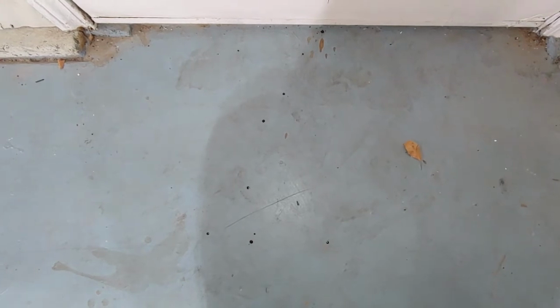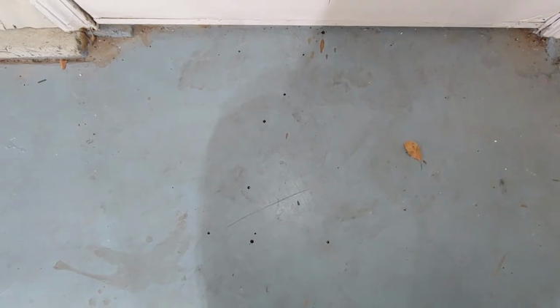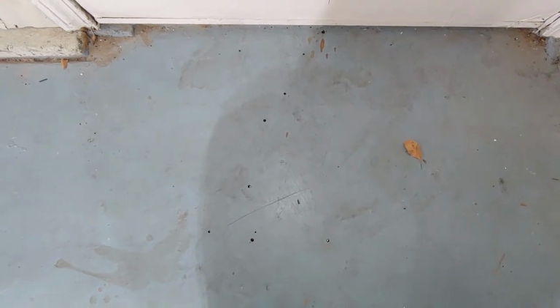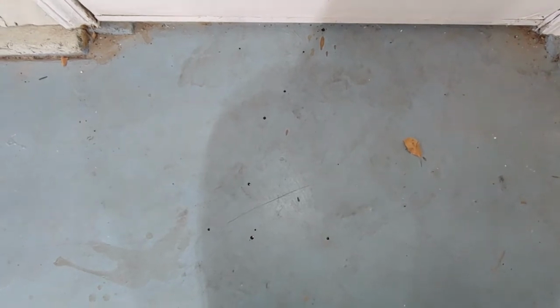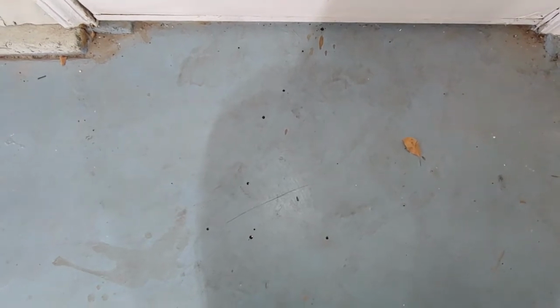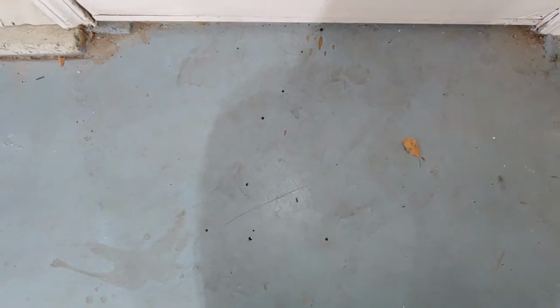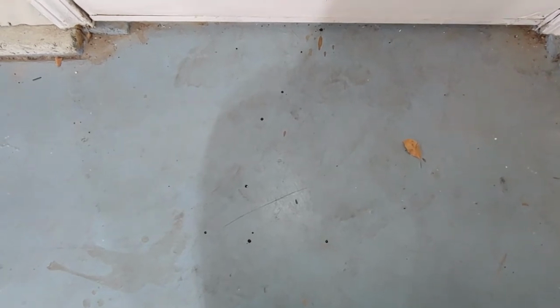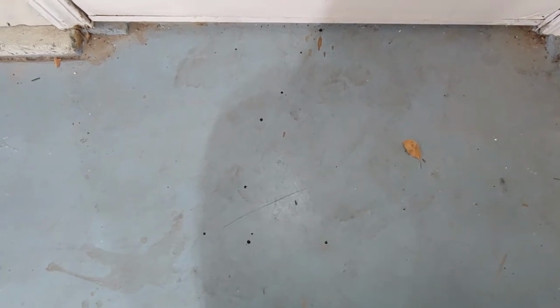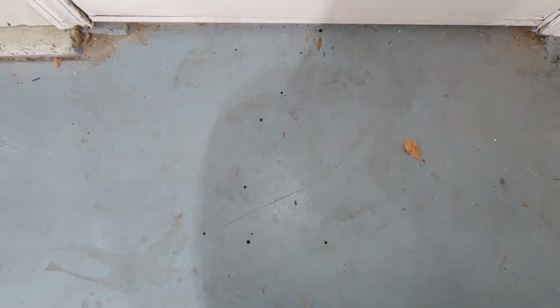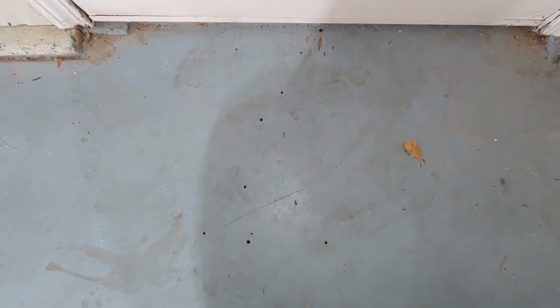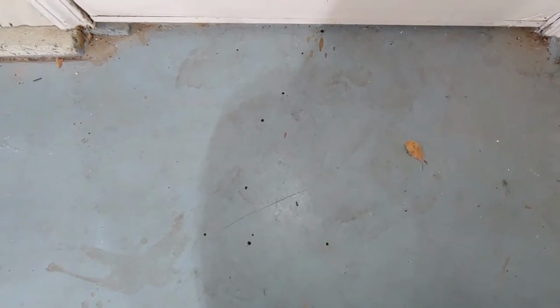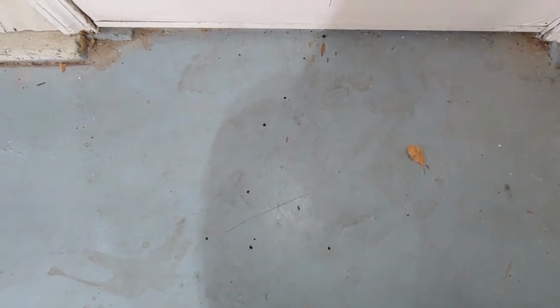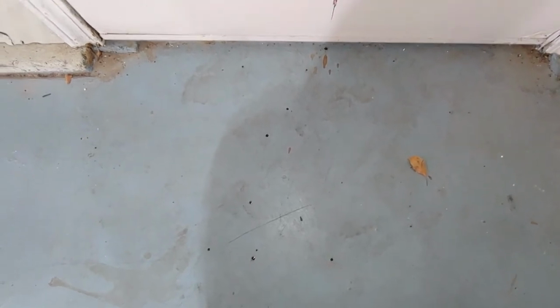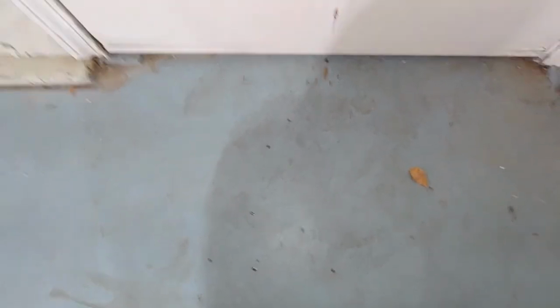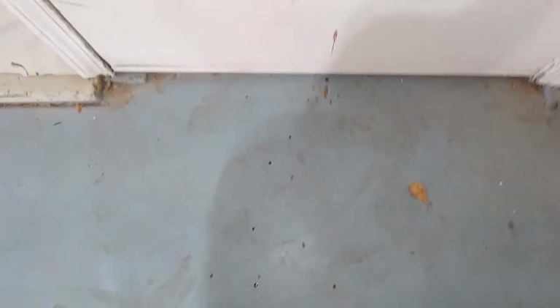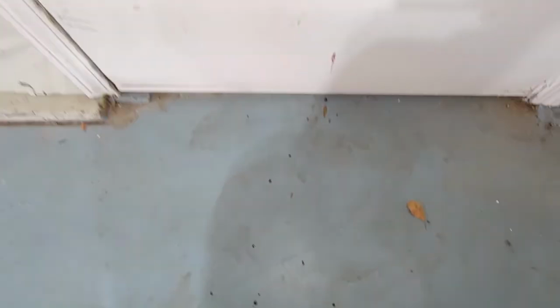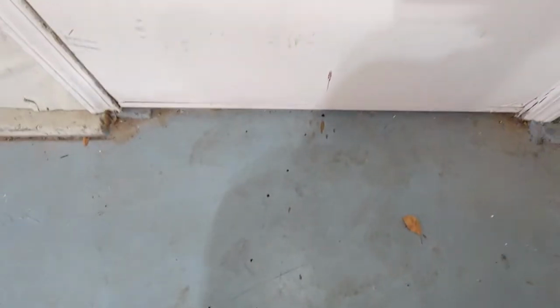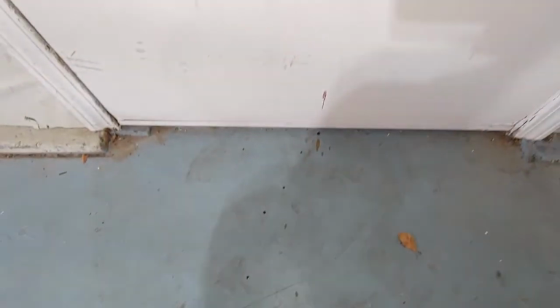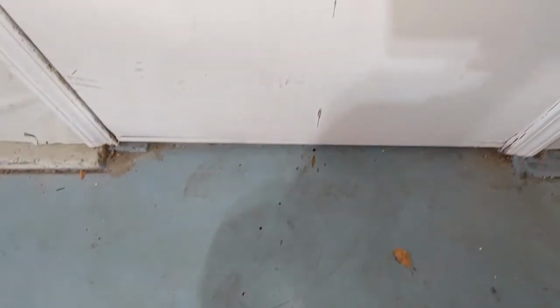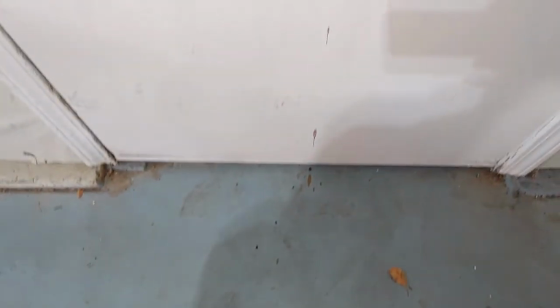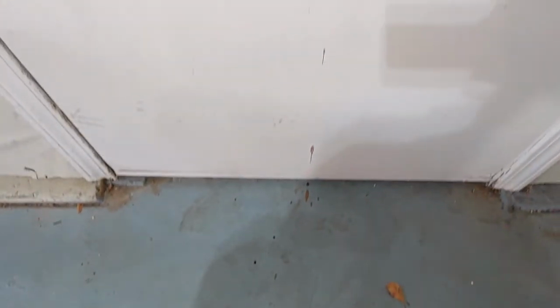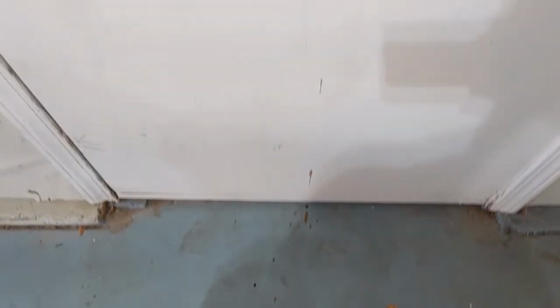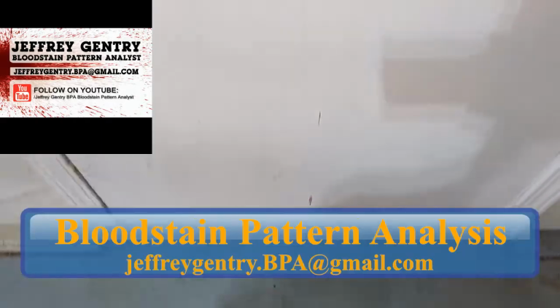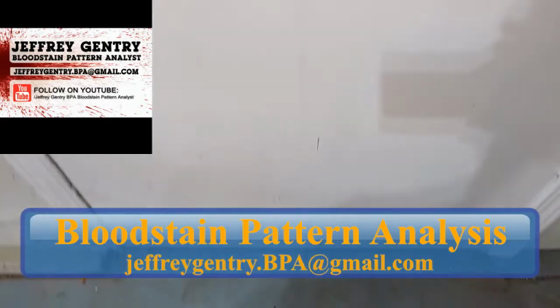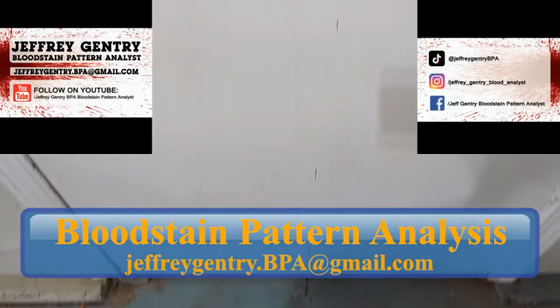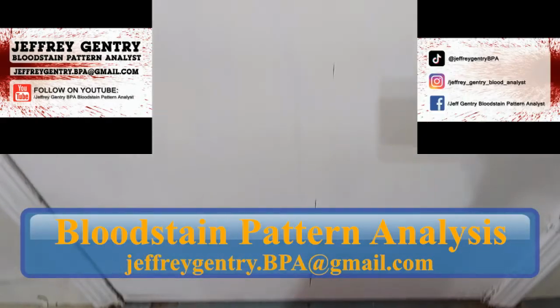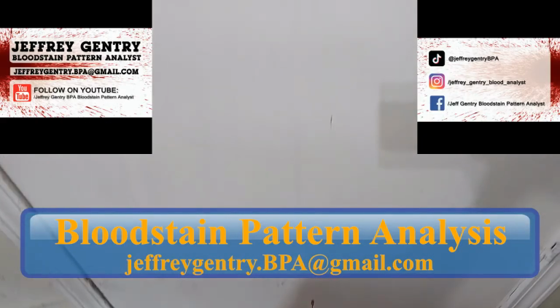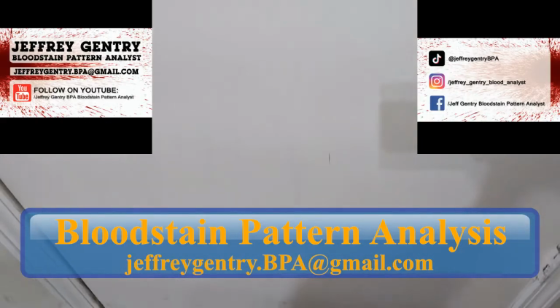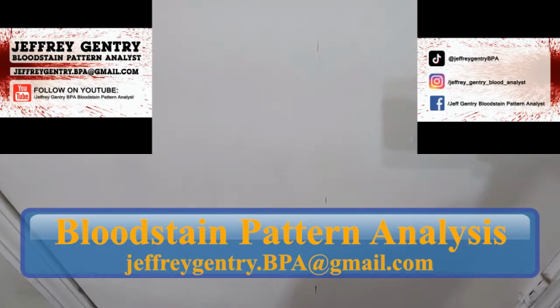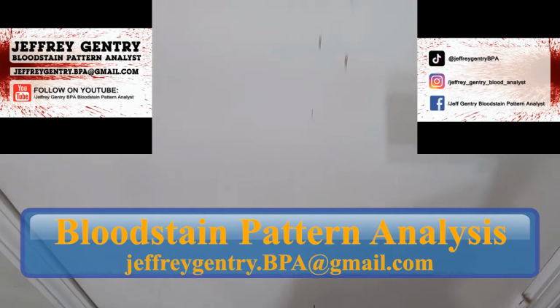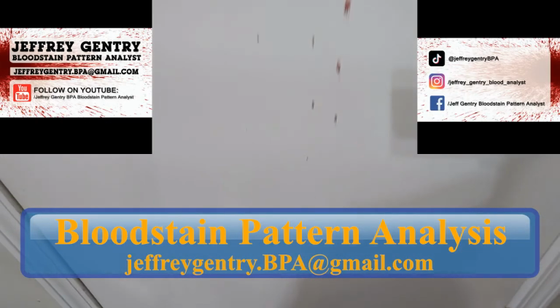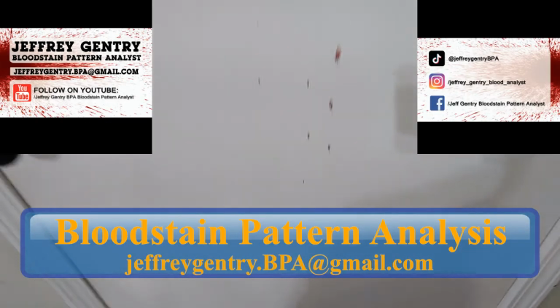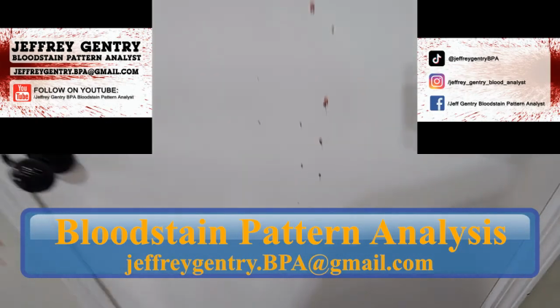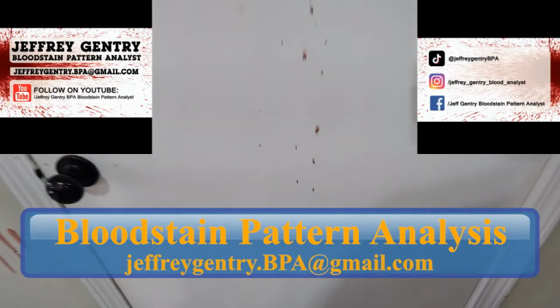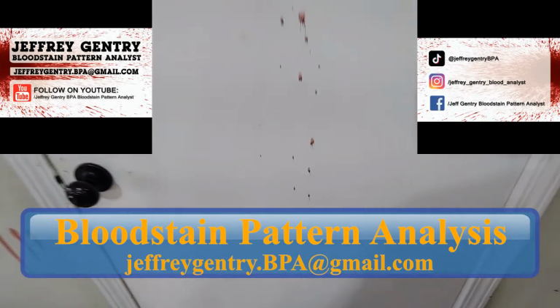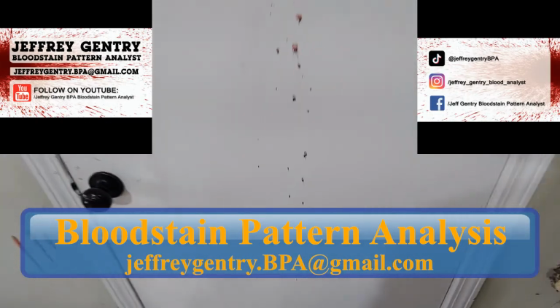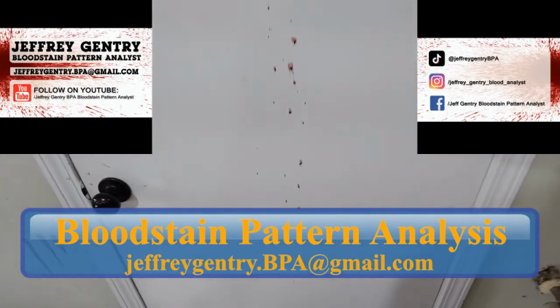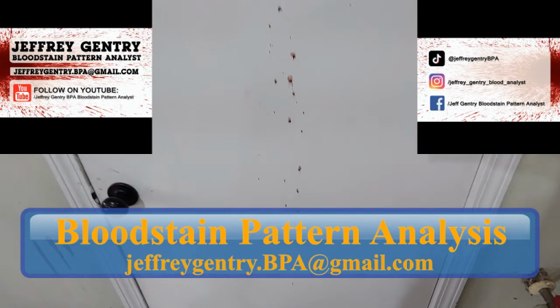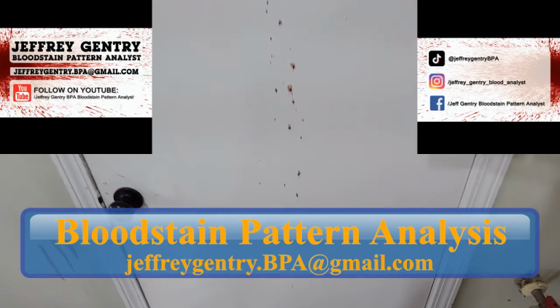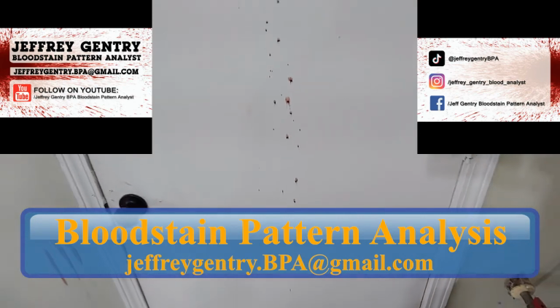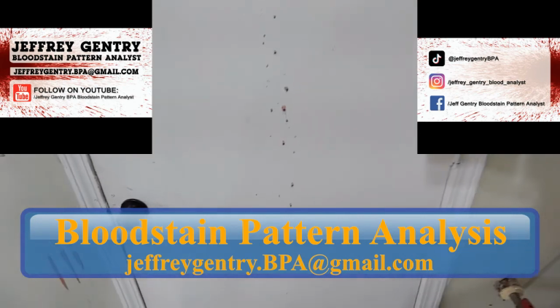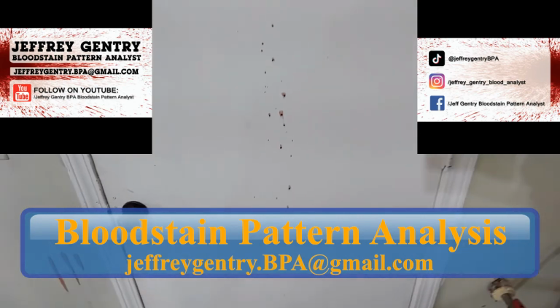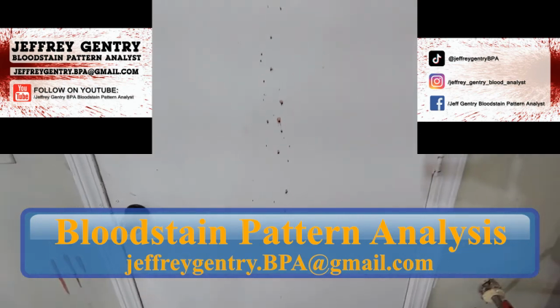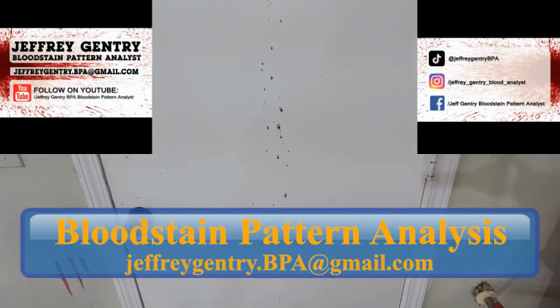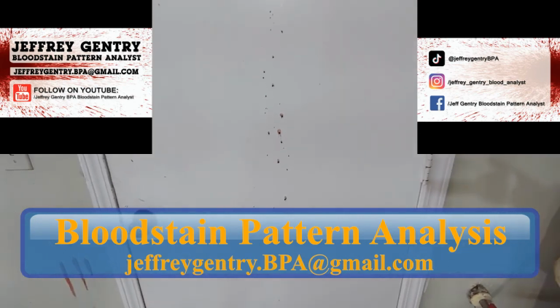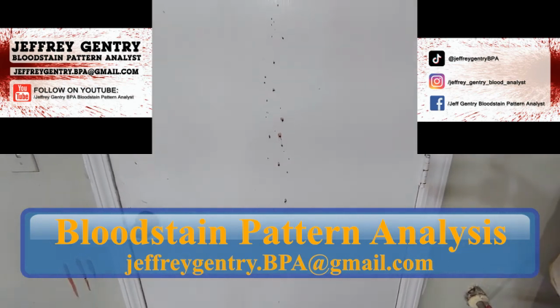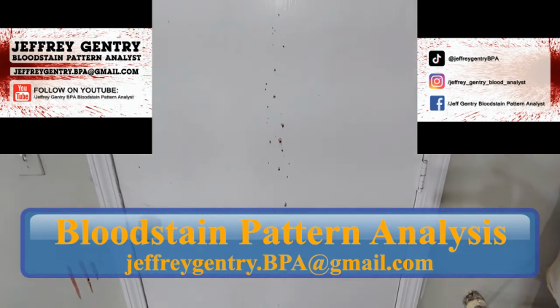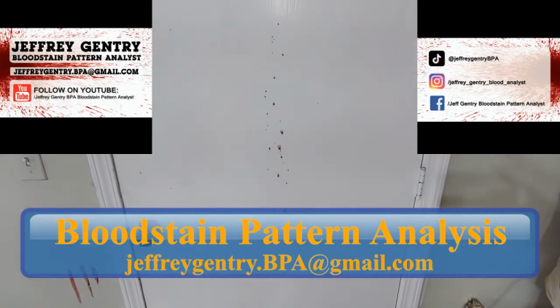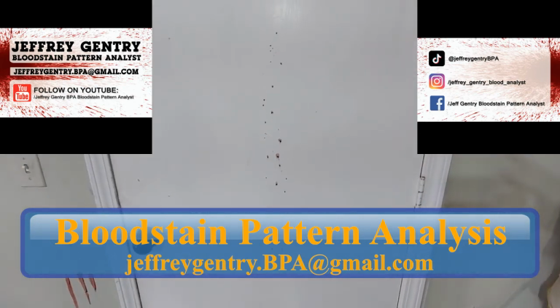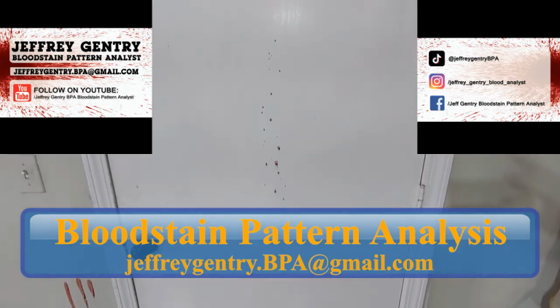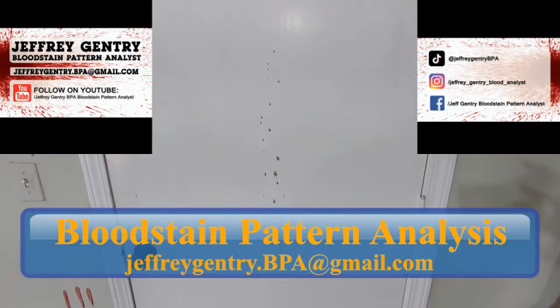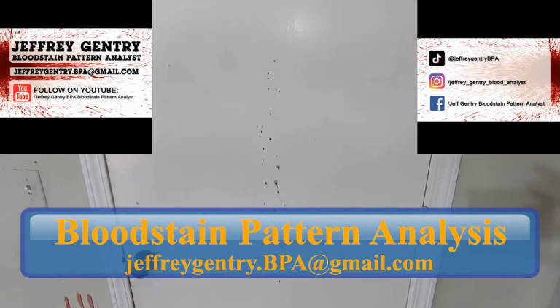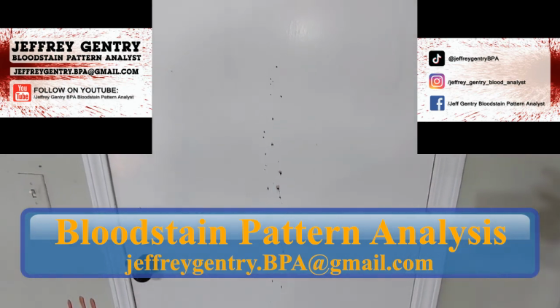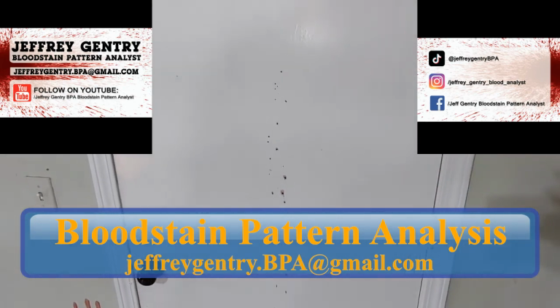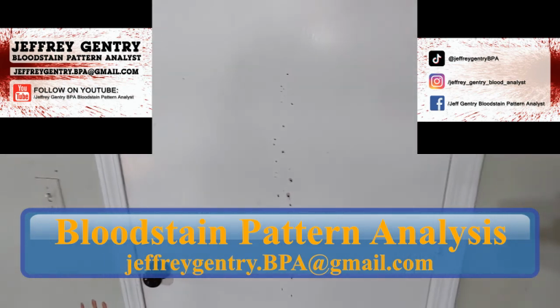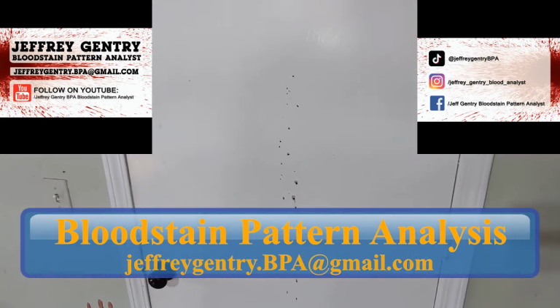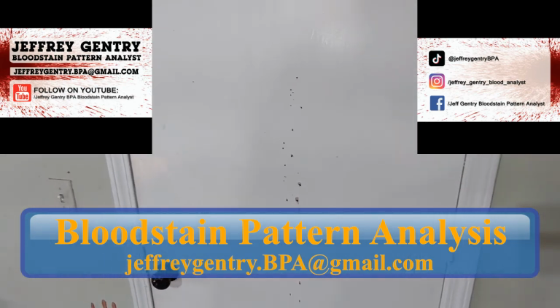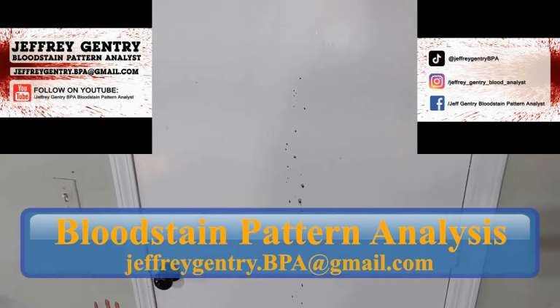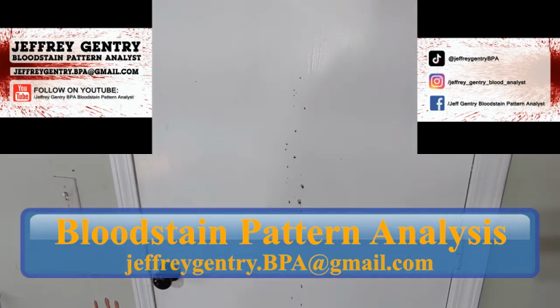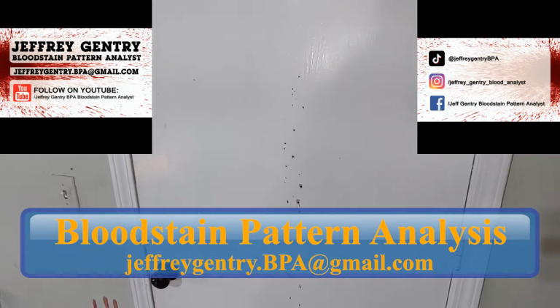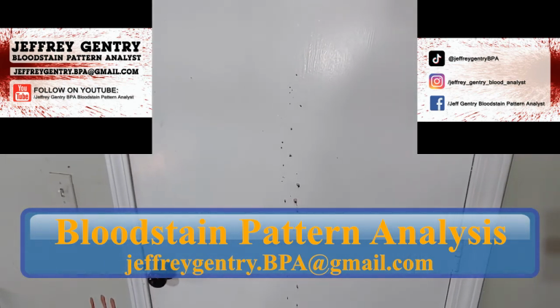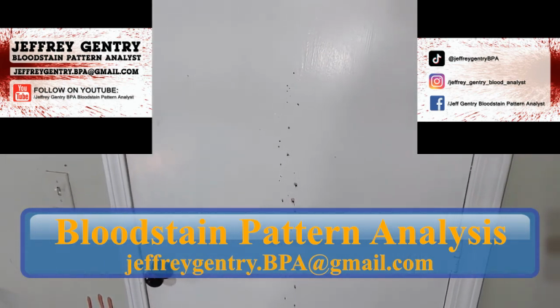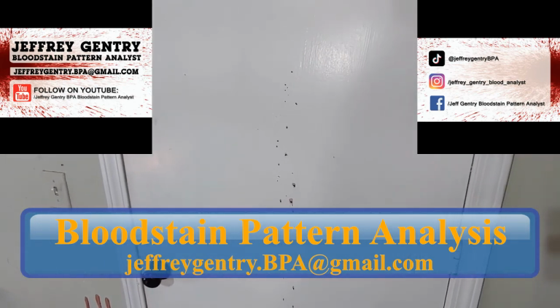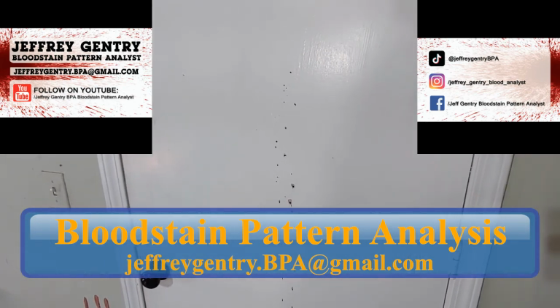So this is Jeff Gentry, BPA Bloodstain Pattern Analyst, creating a cast-off pattern with blood being projected off of a hand.